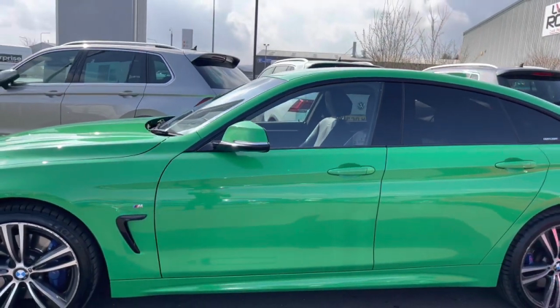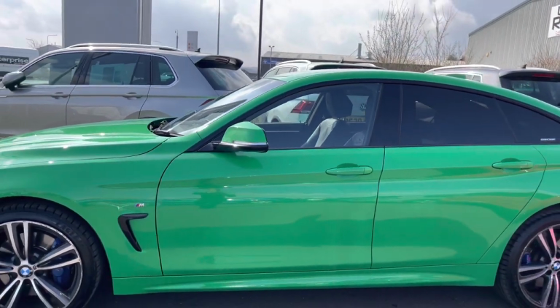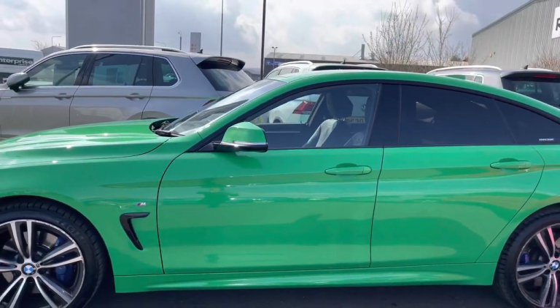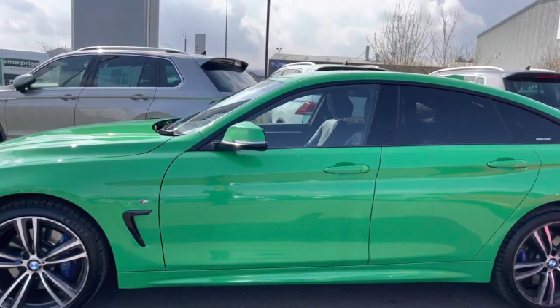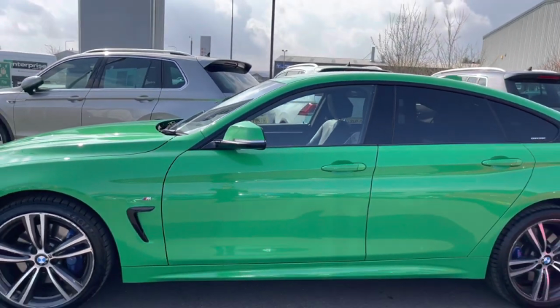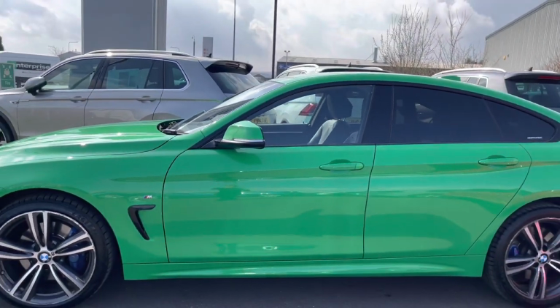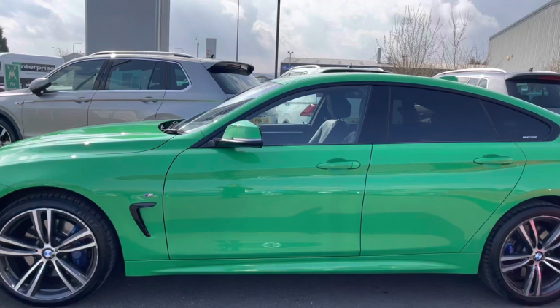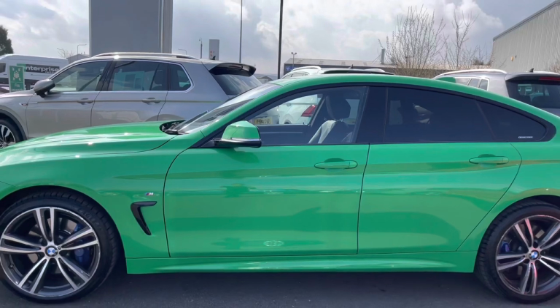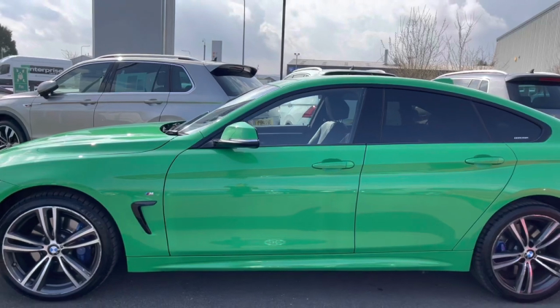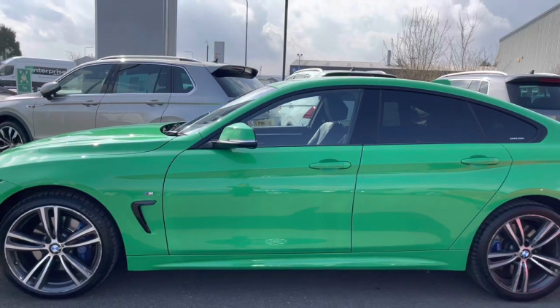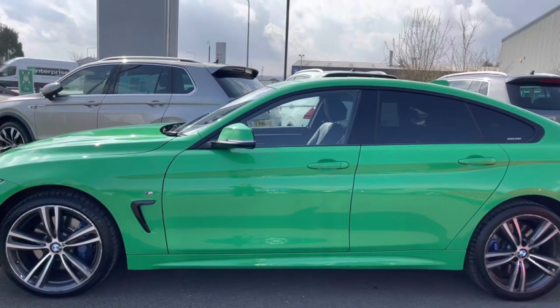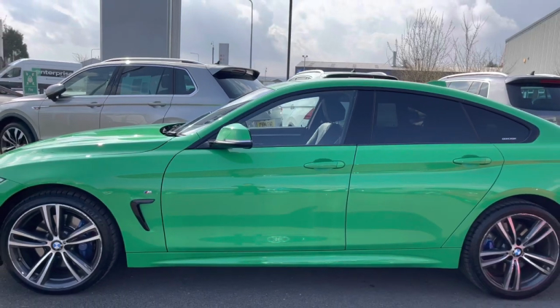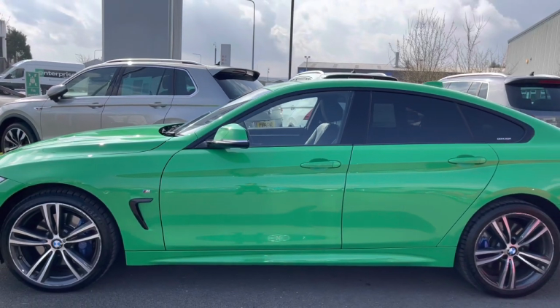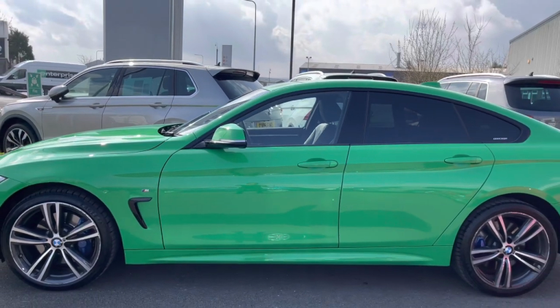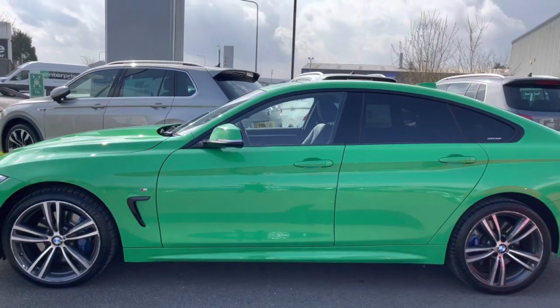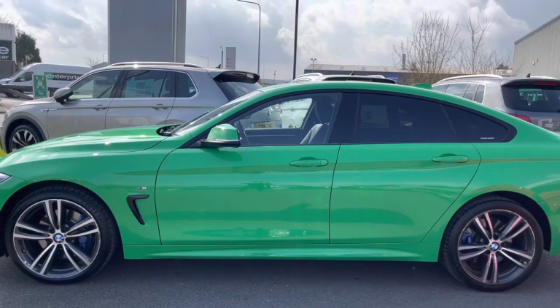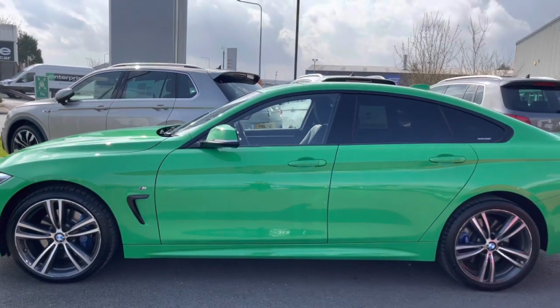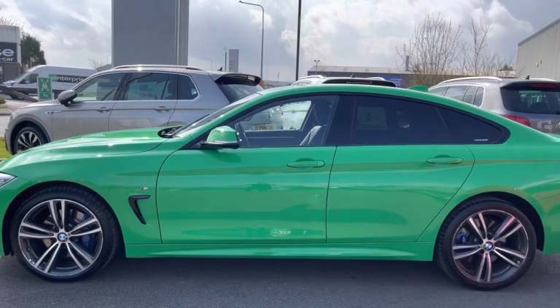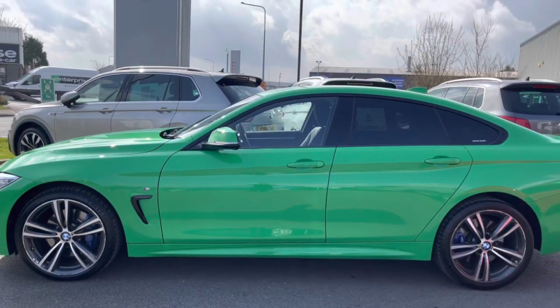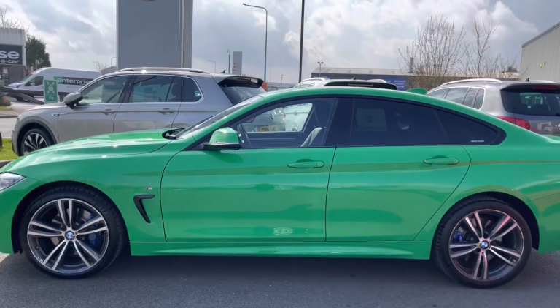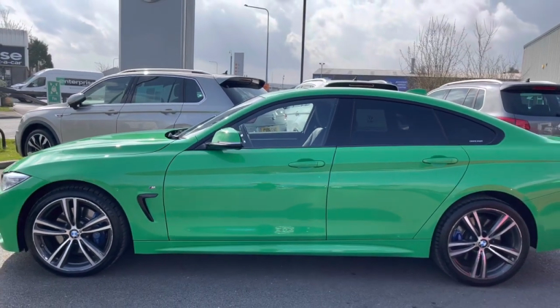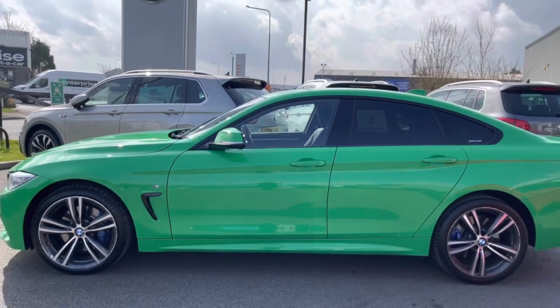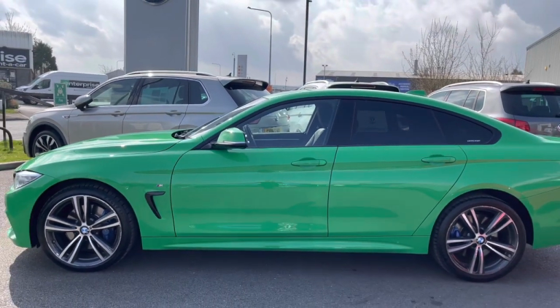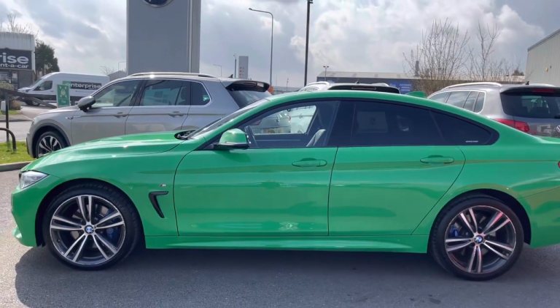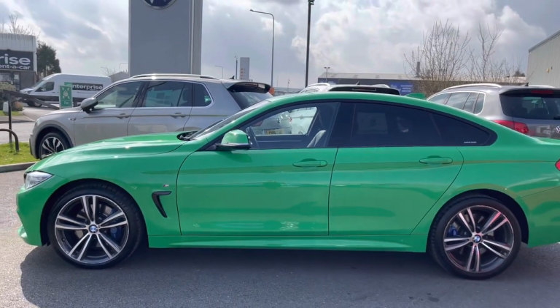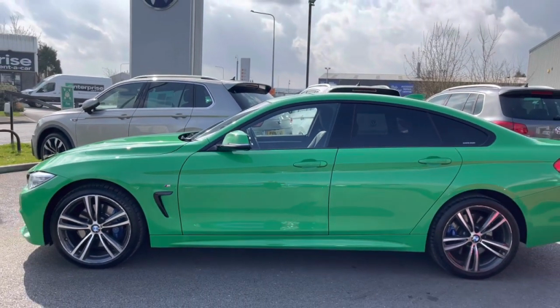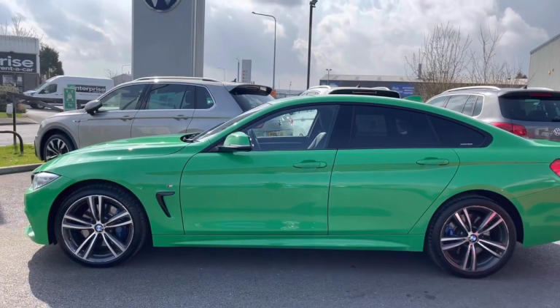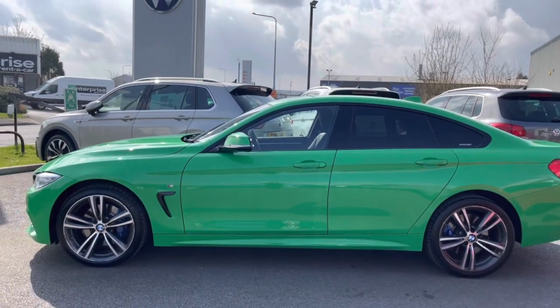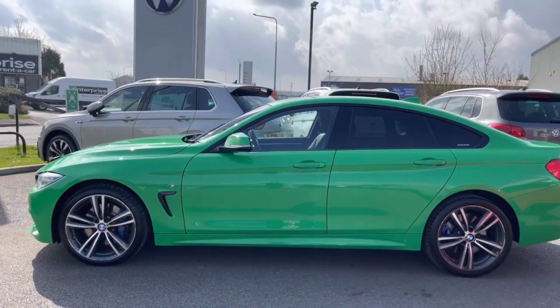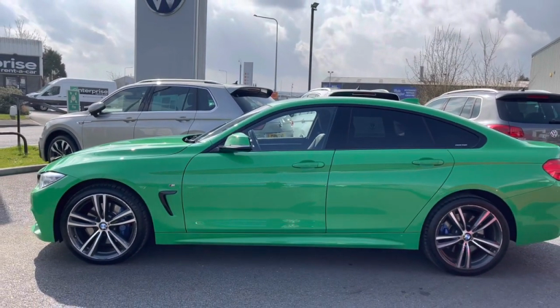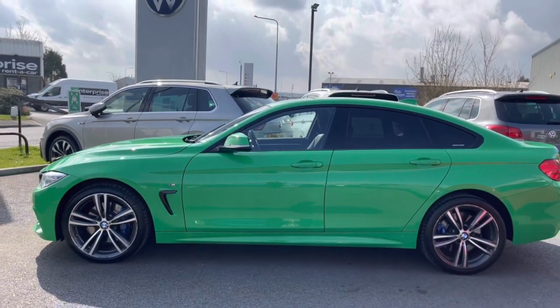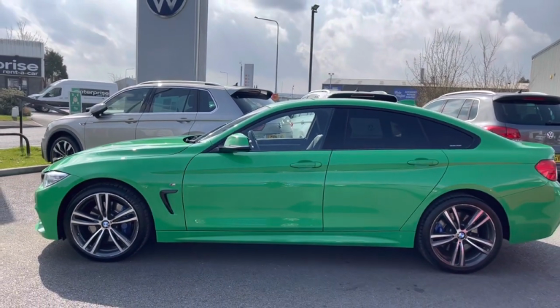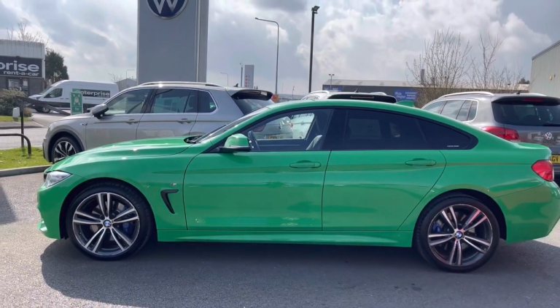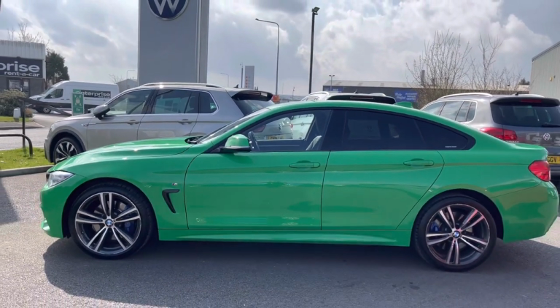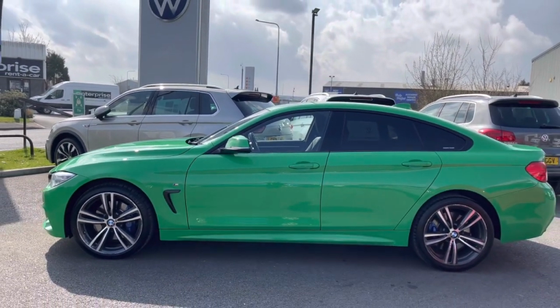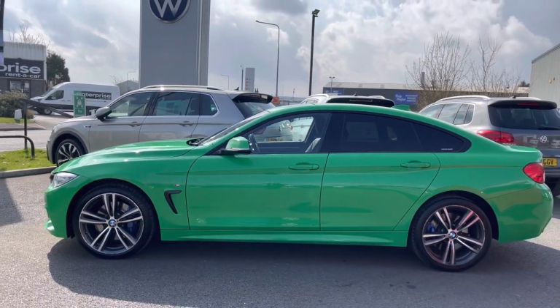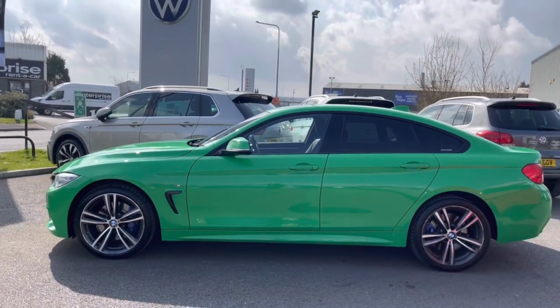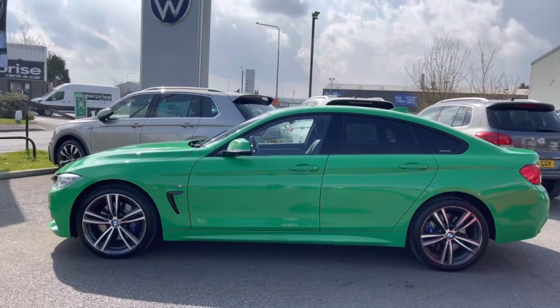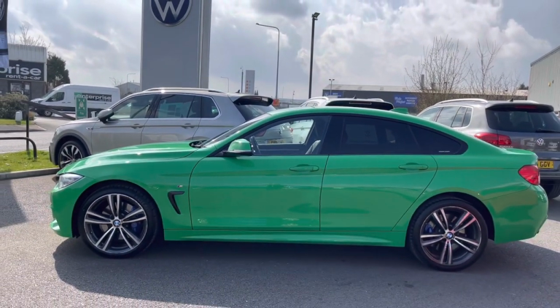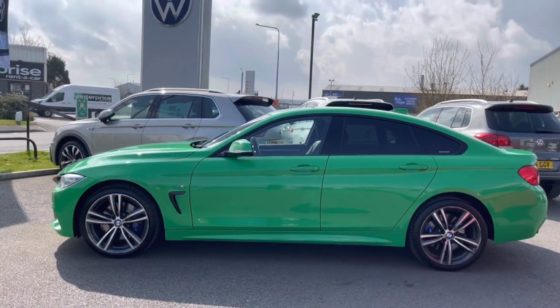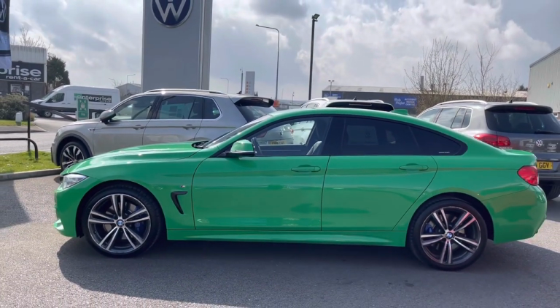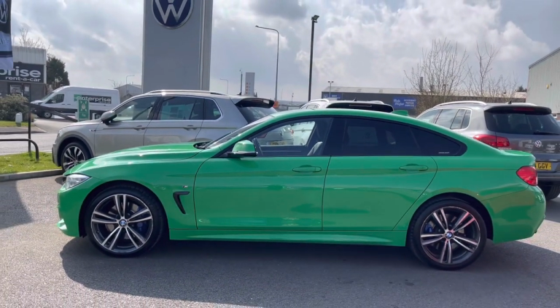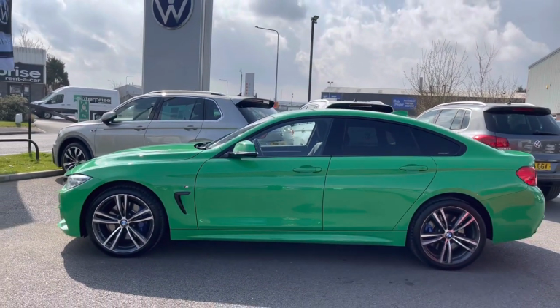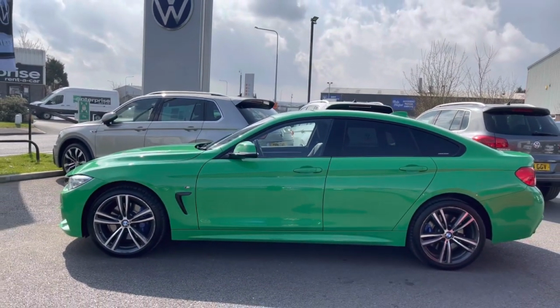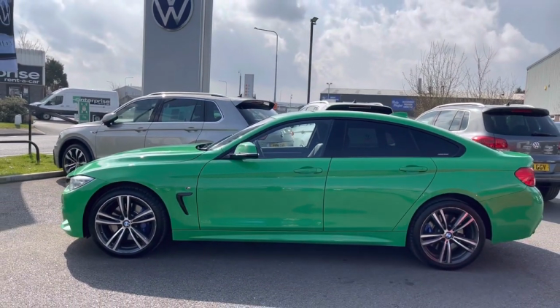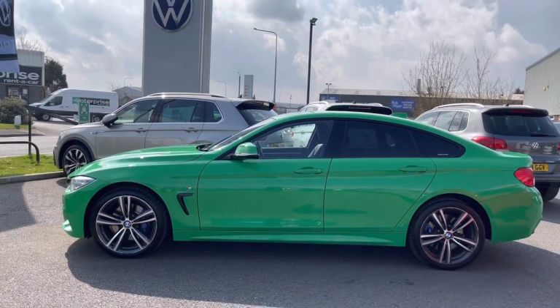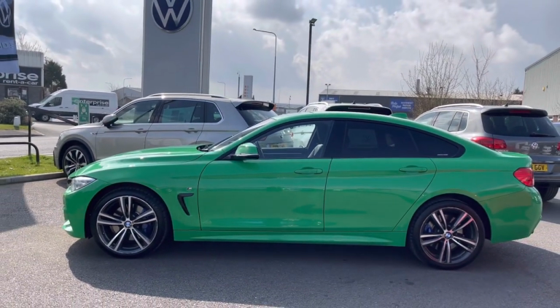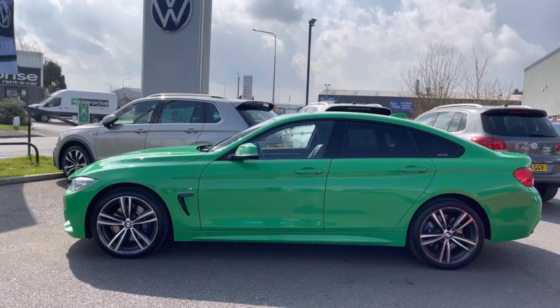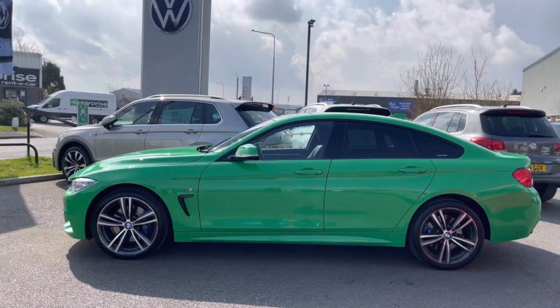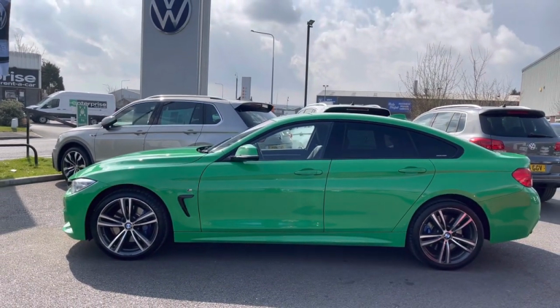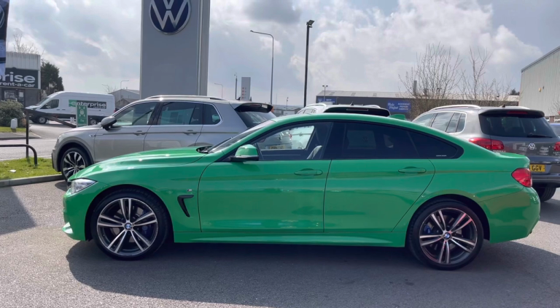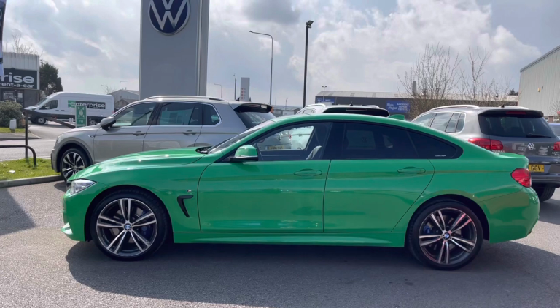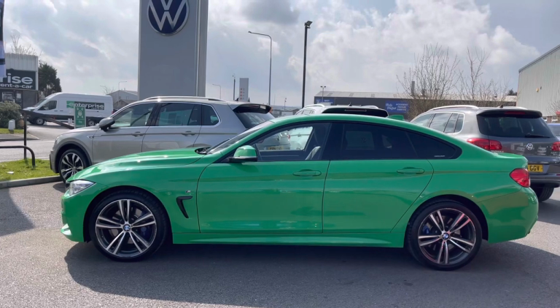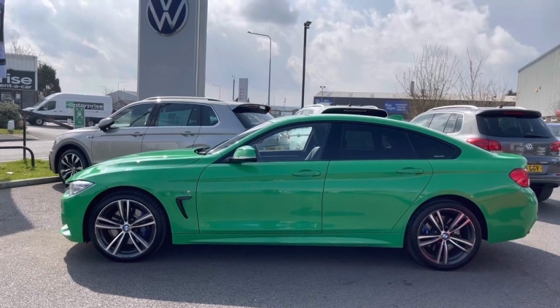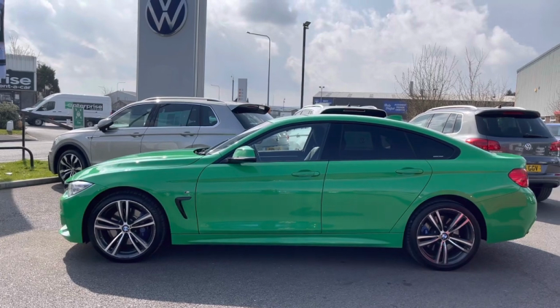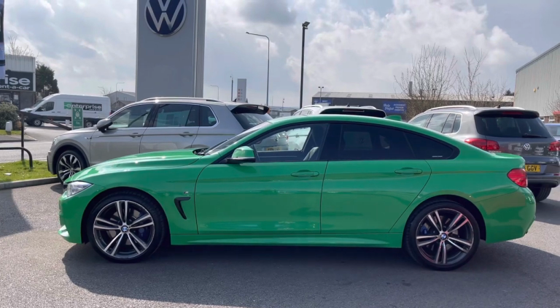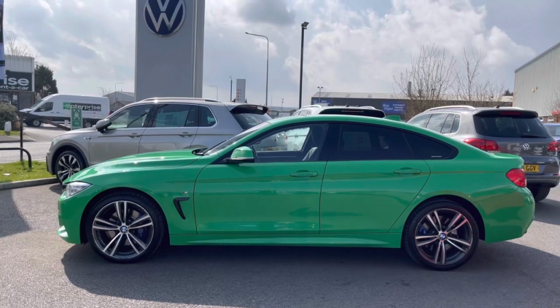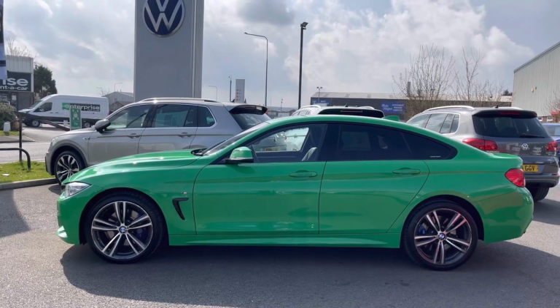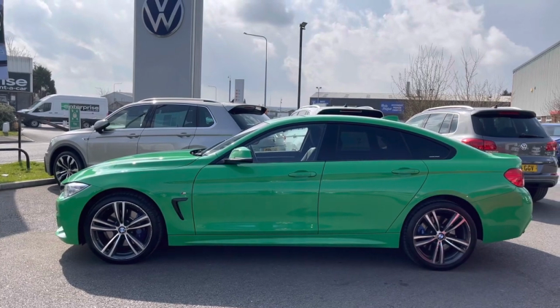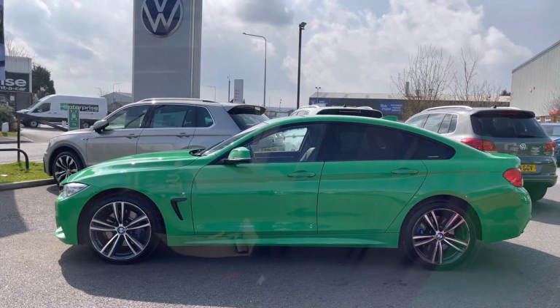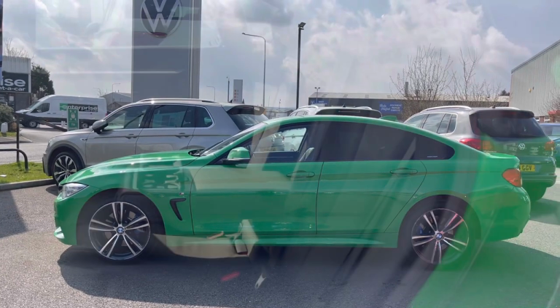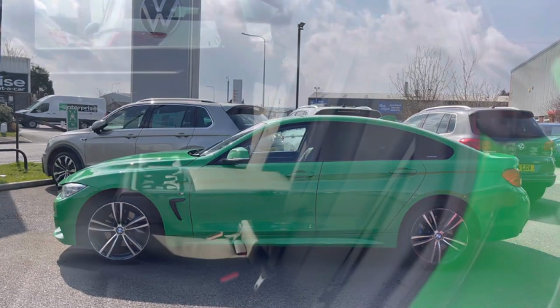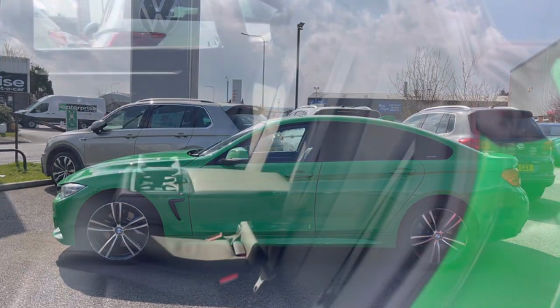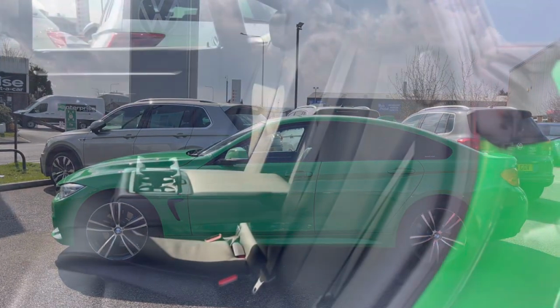And then we have your rear privacy glass. This not only makes the car look really sporty, it will also help to filter out the sunlight to keep the car temperature regulated.